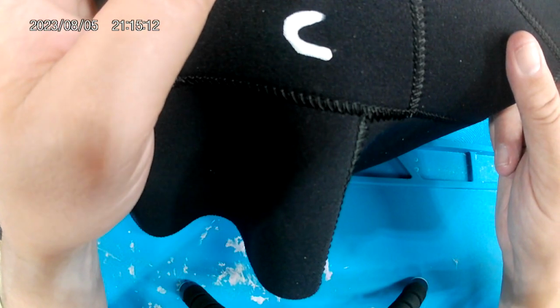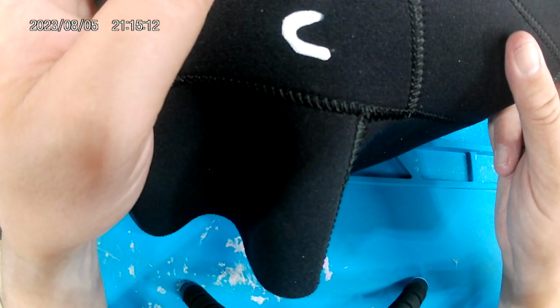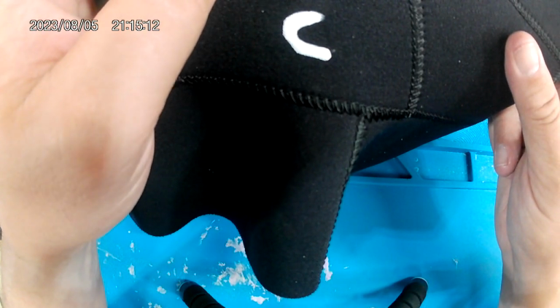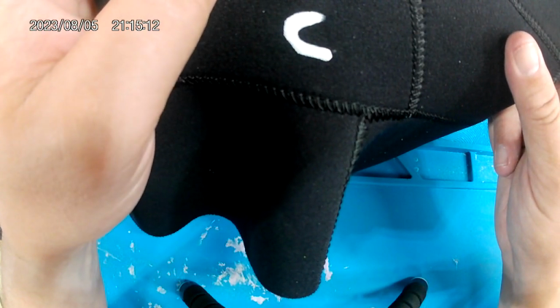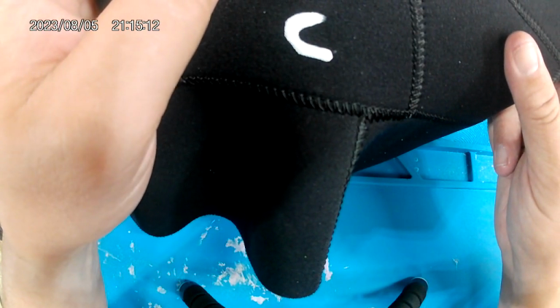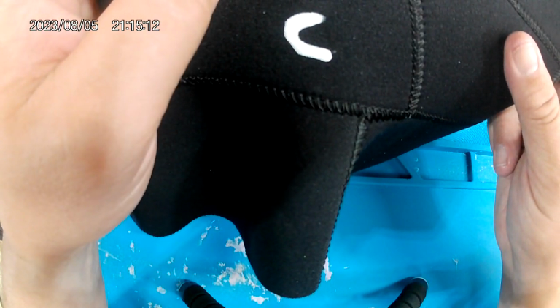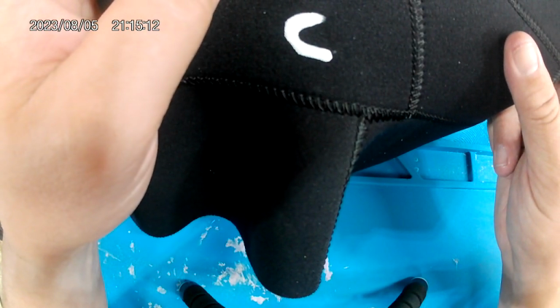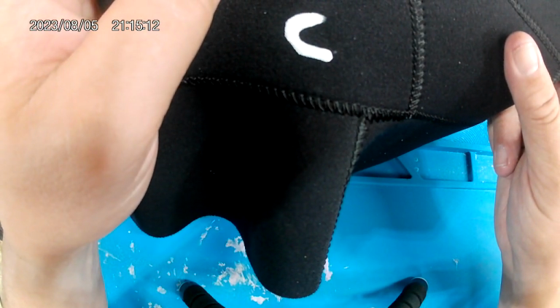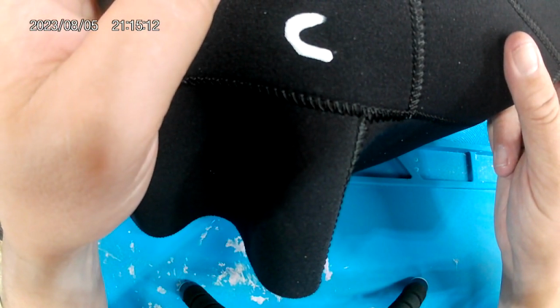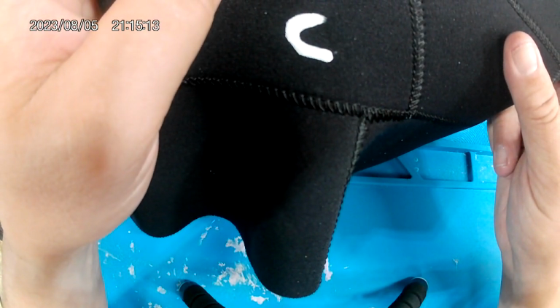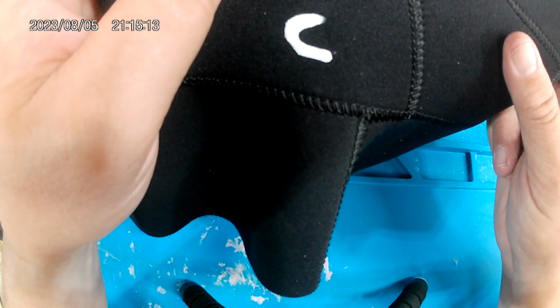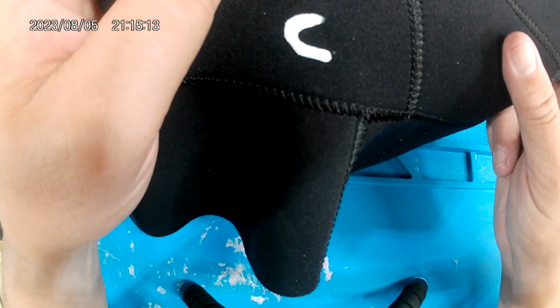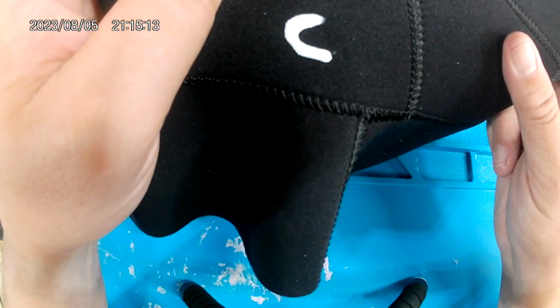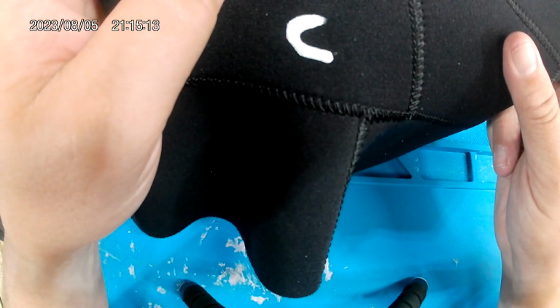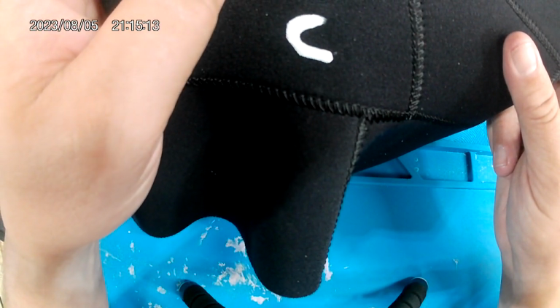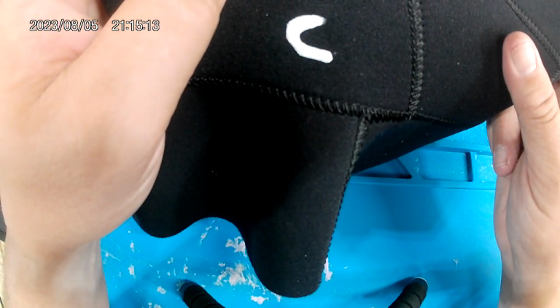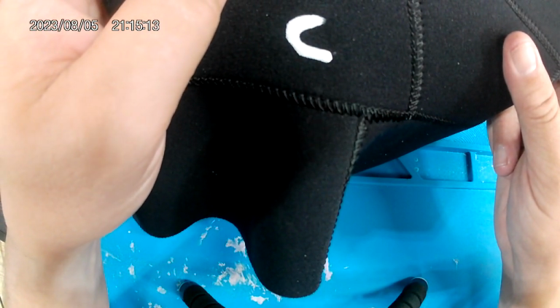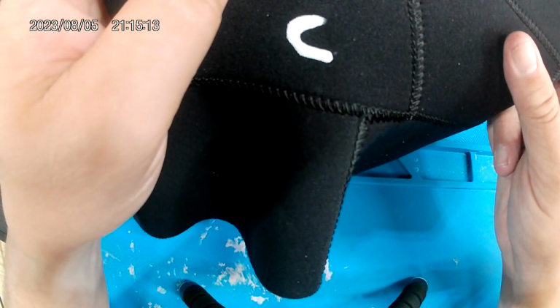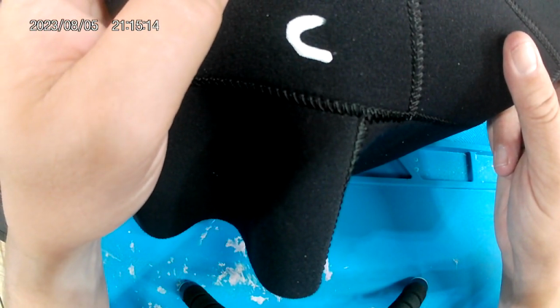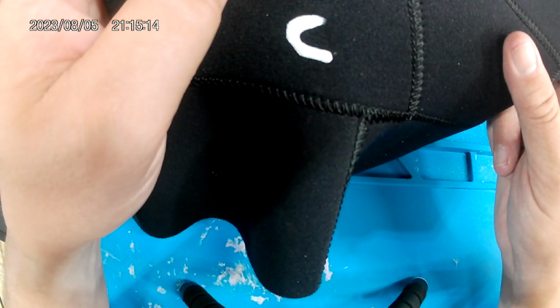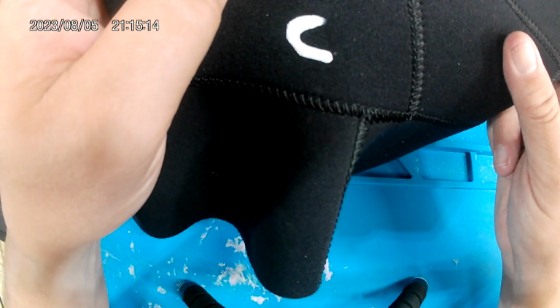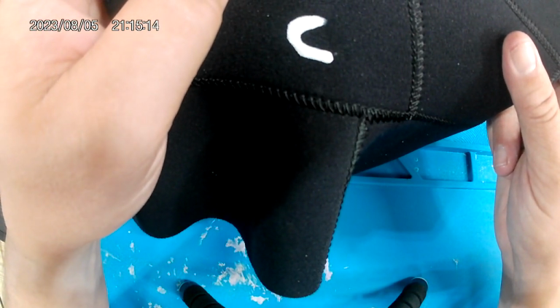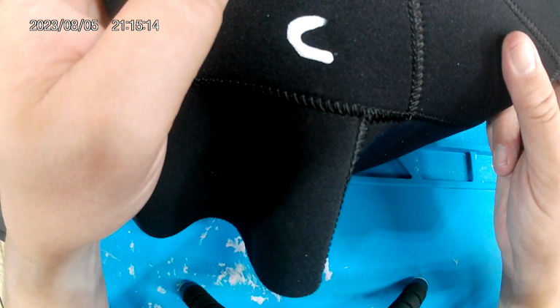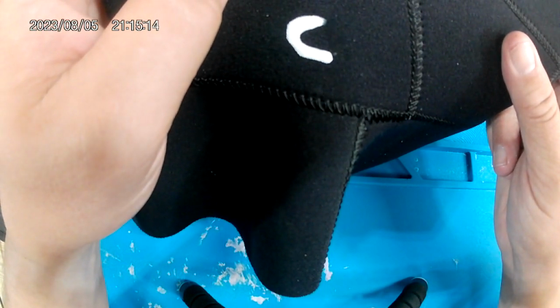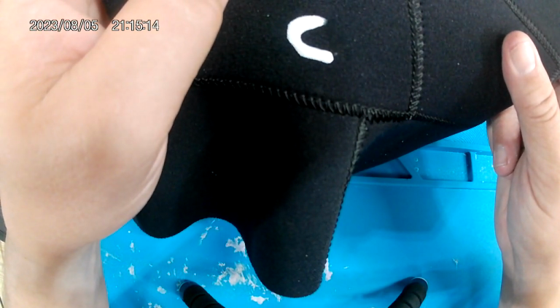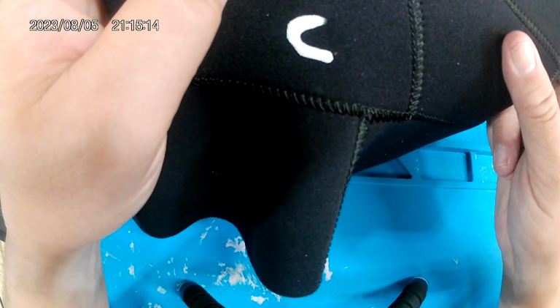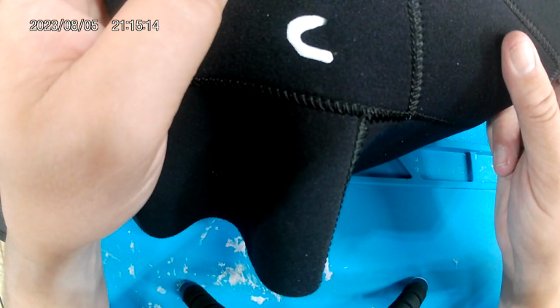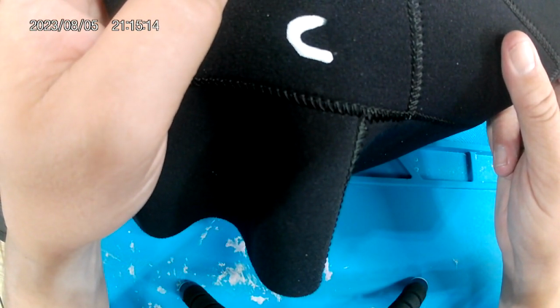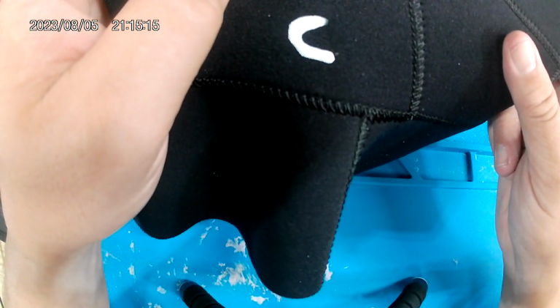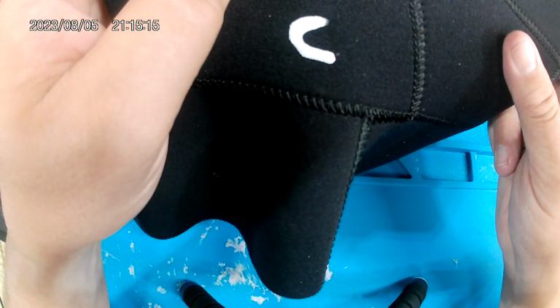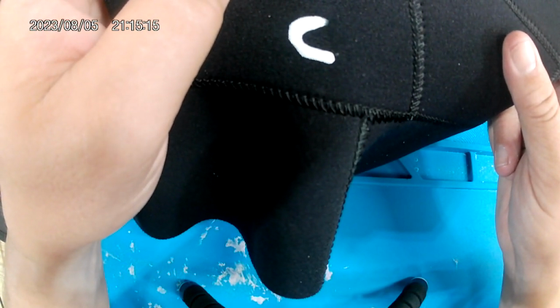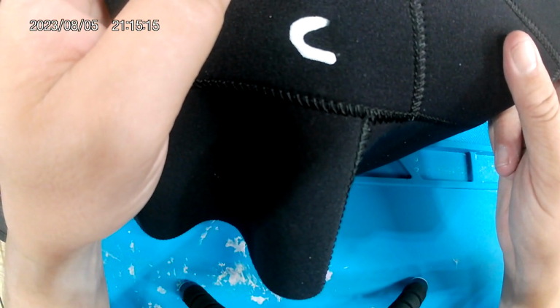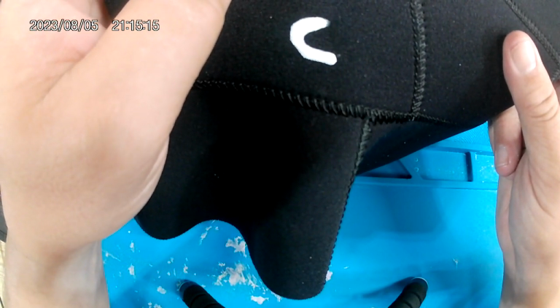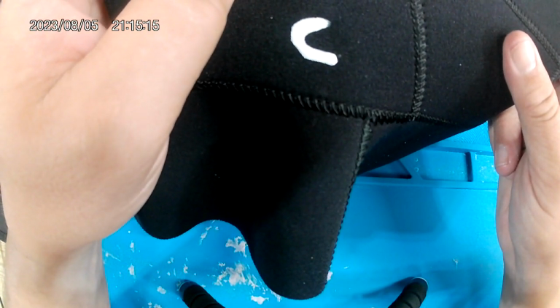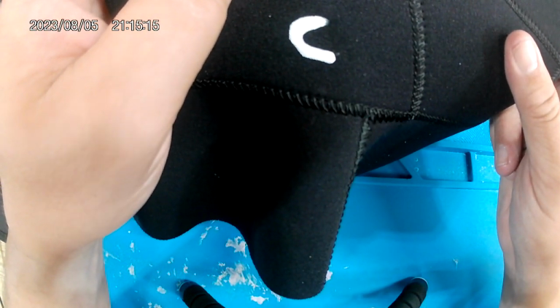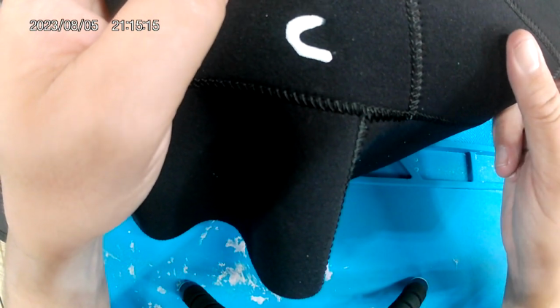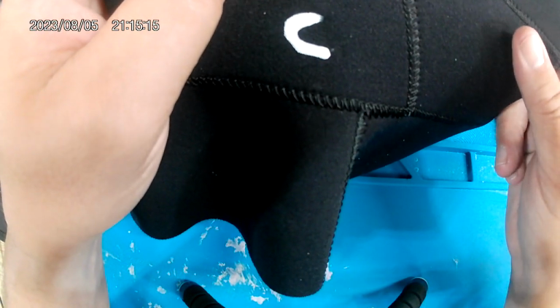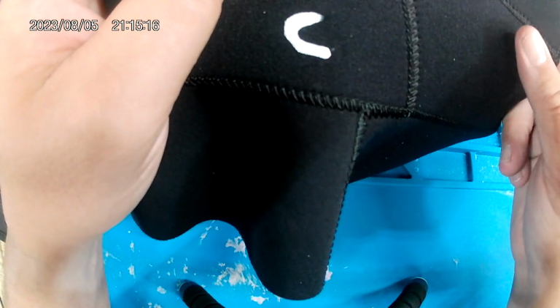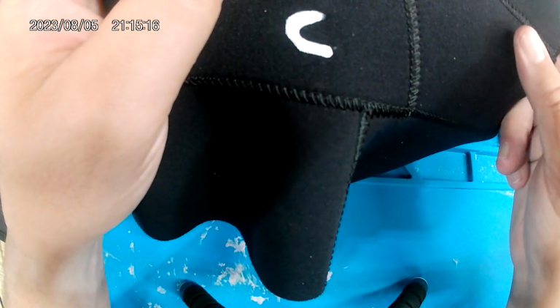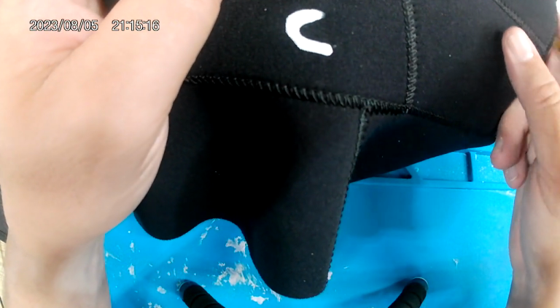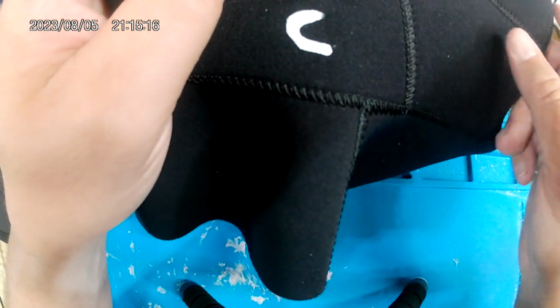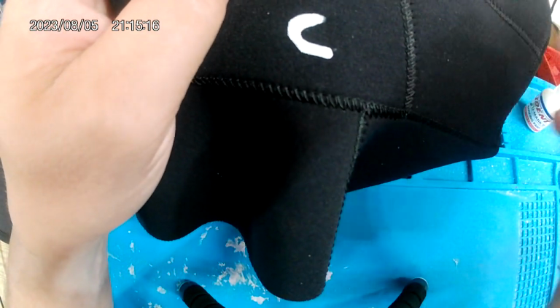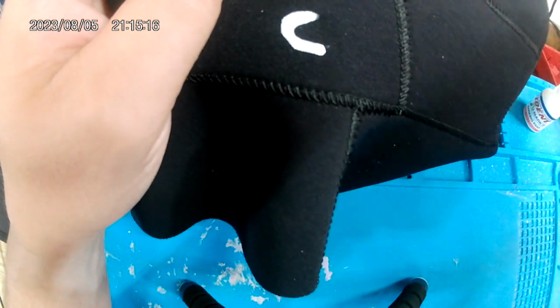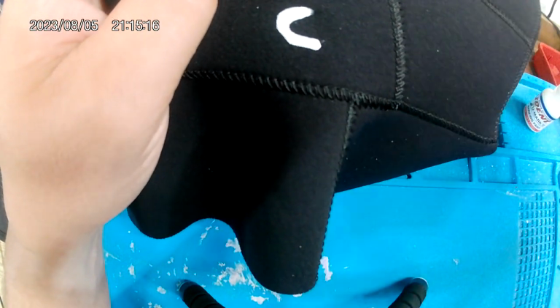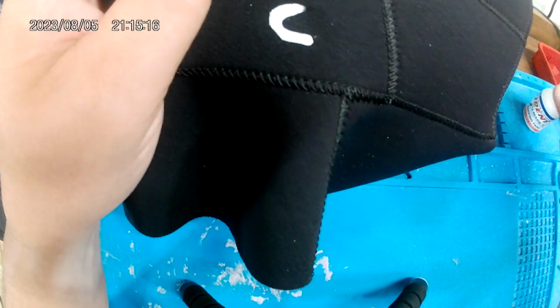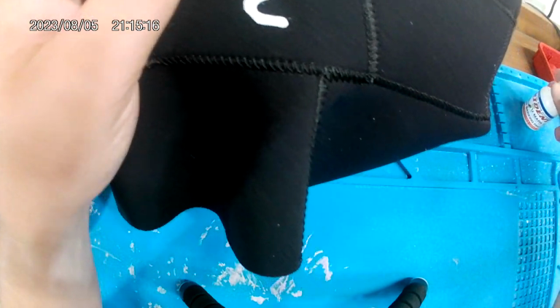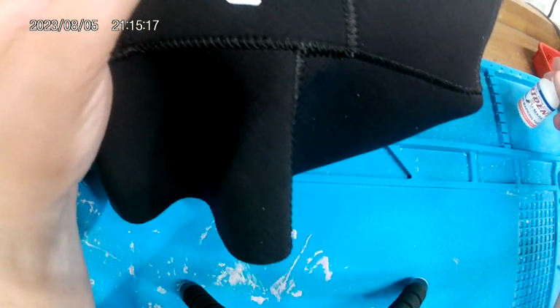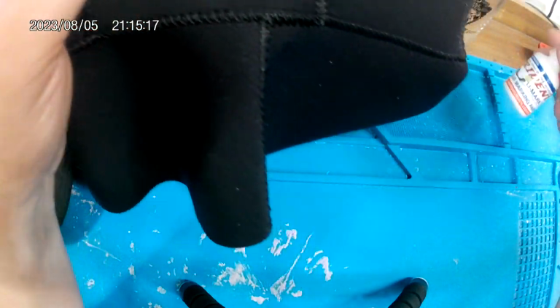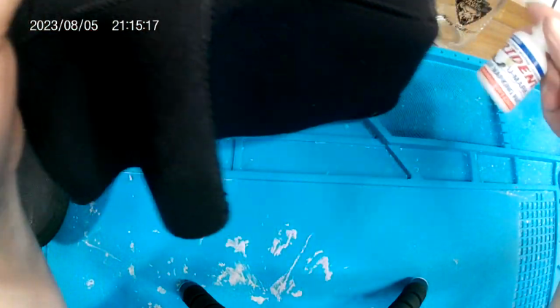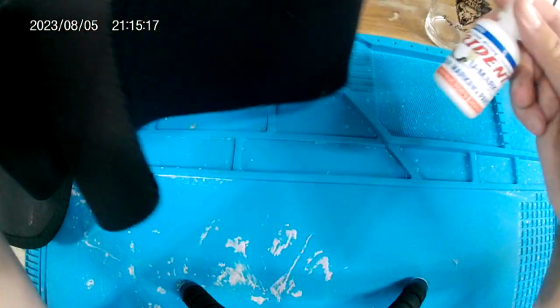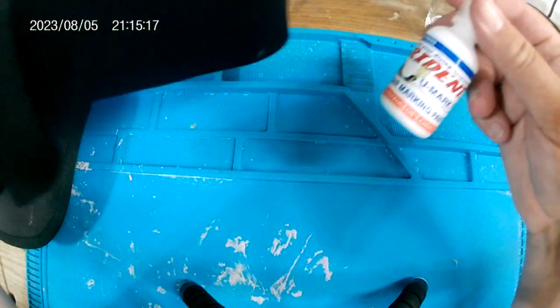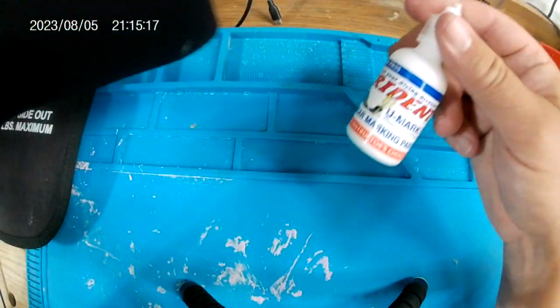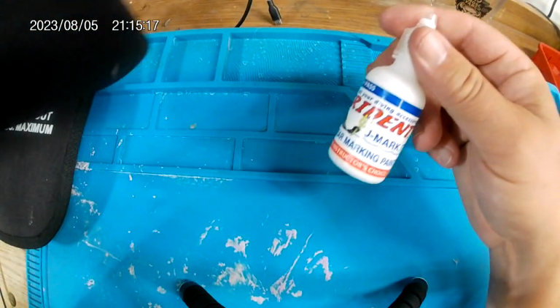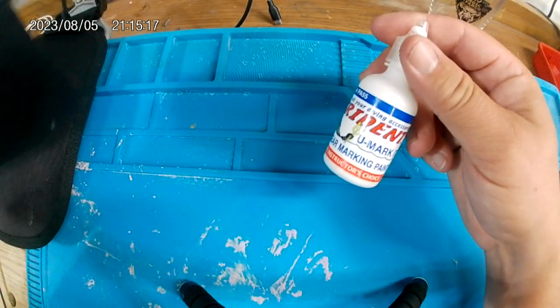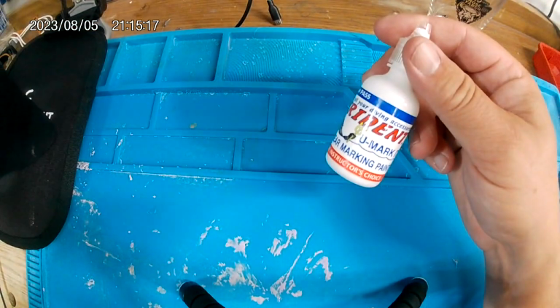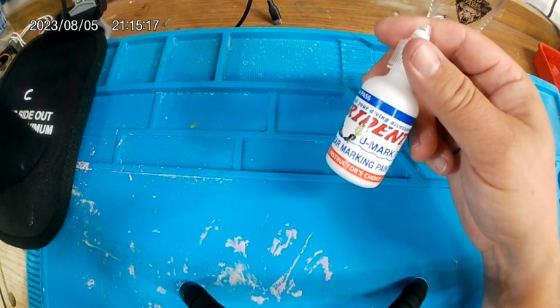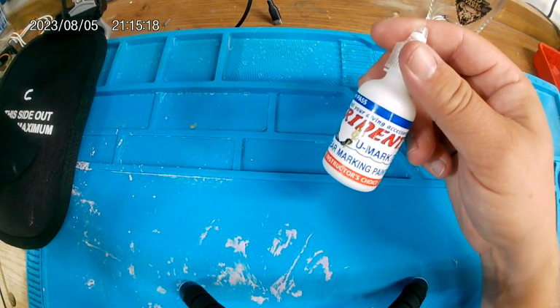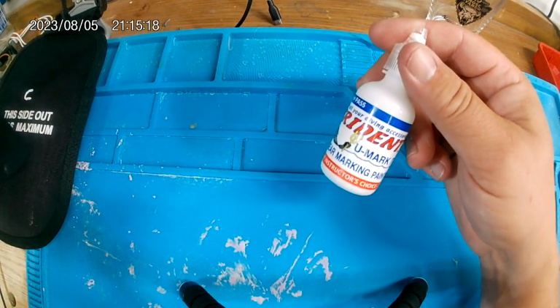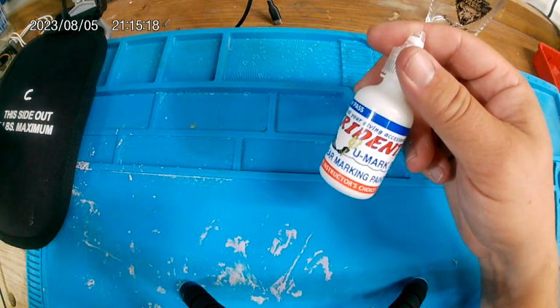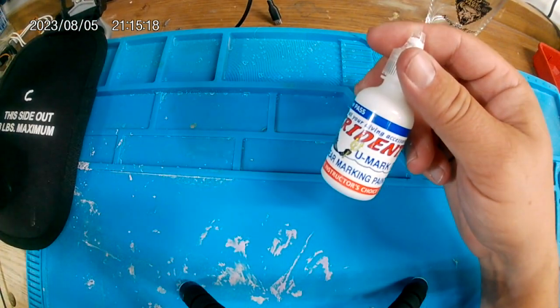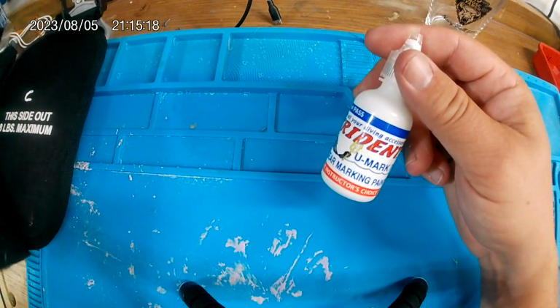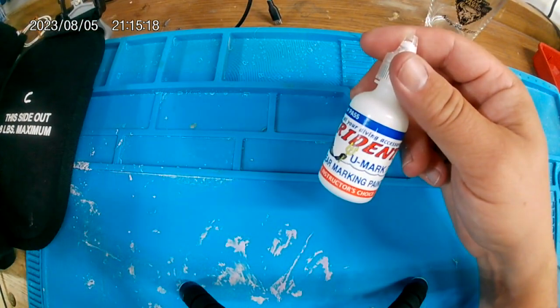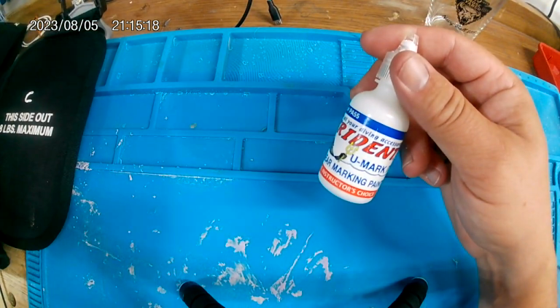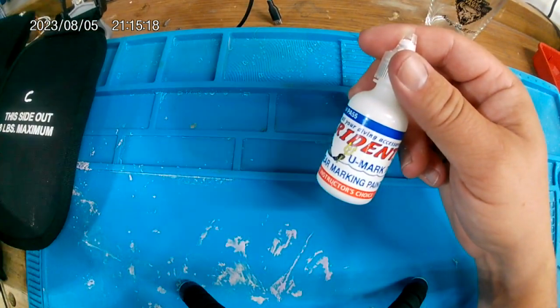So it holds up pretty well. I'm pretty happy with it. And if it doesn't, you can go back over it again. Pretty simple tip — the Trident U-Mark-It marking paint.